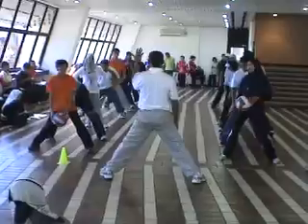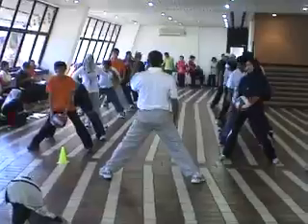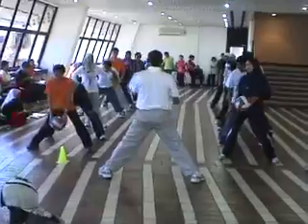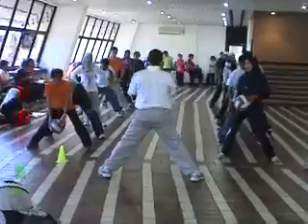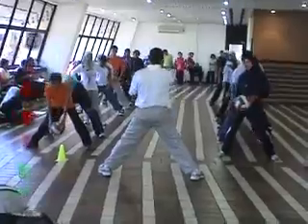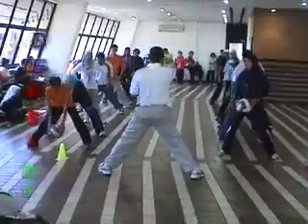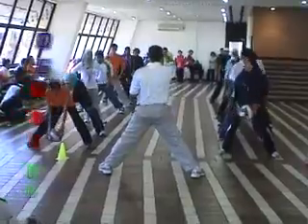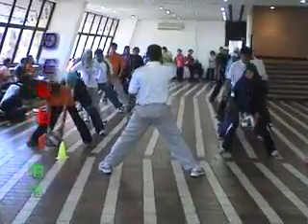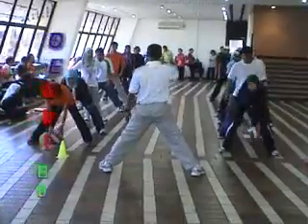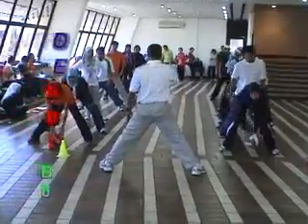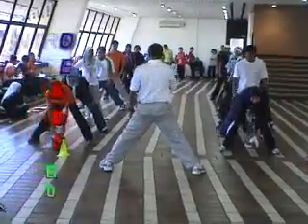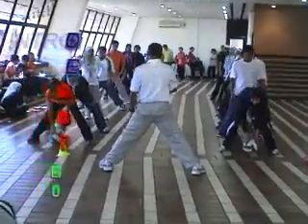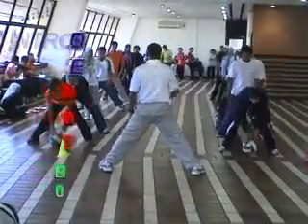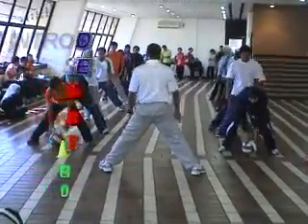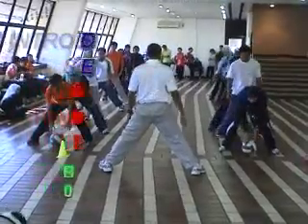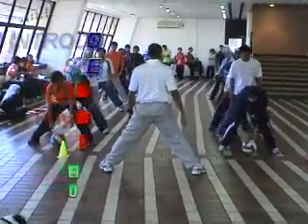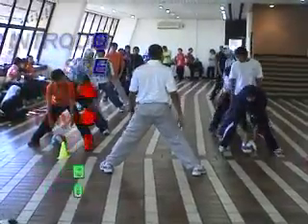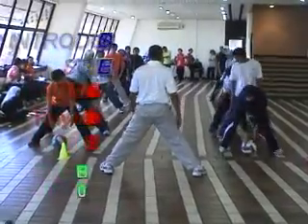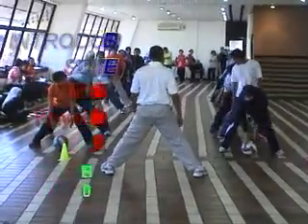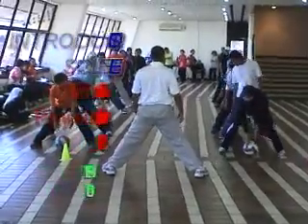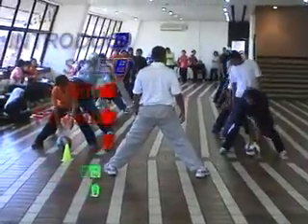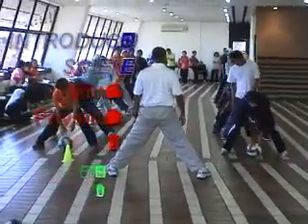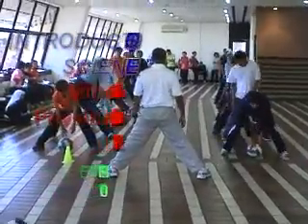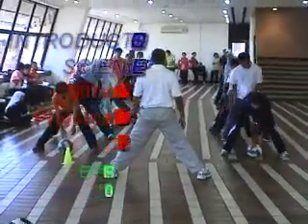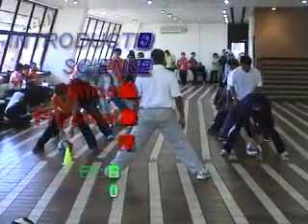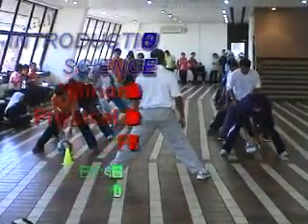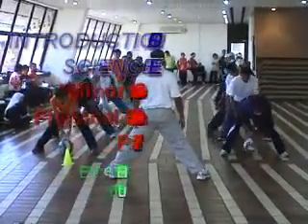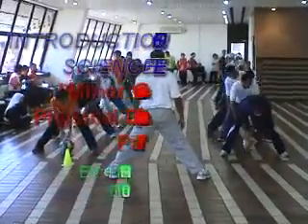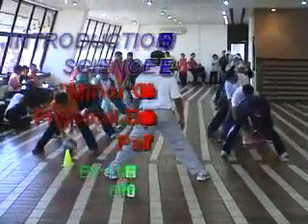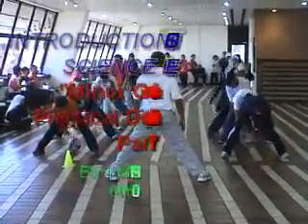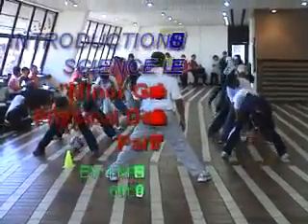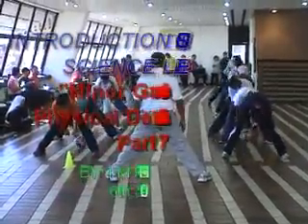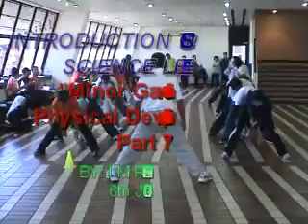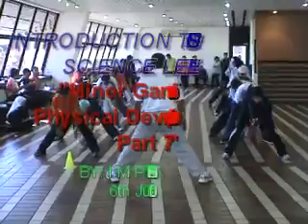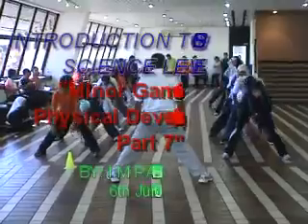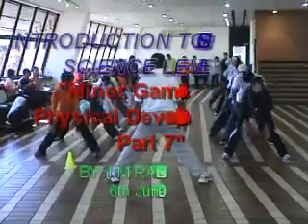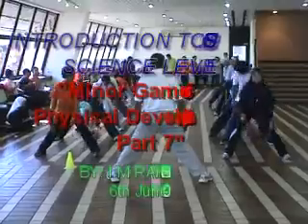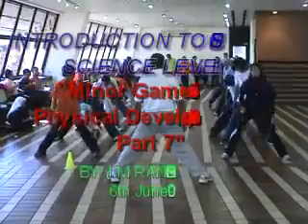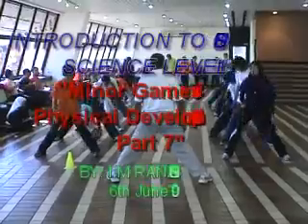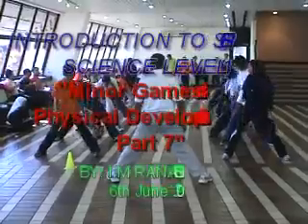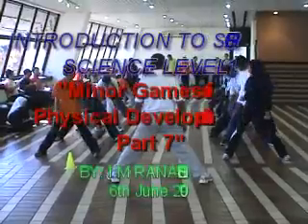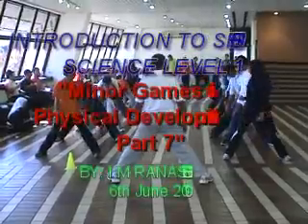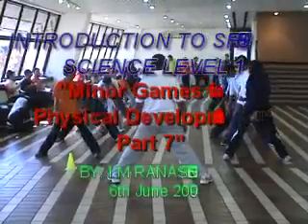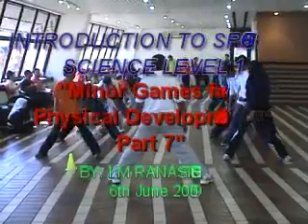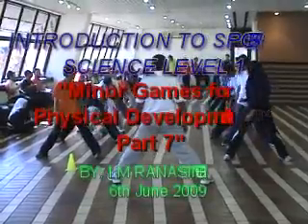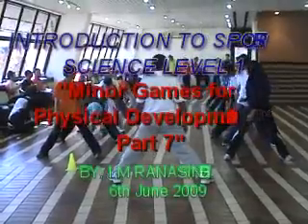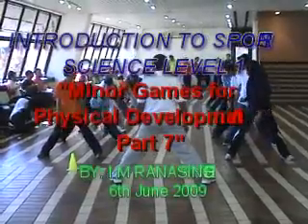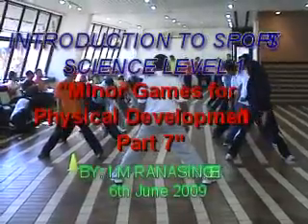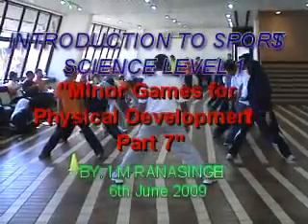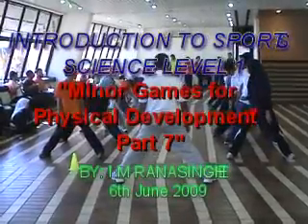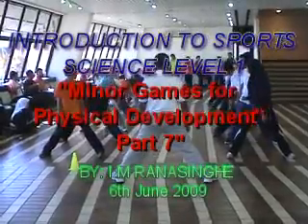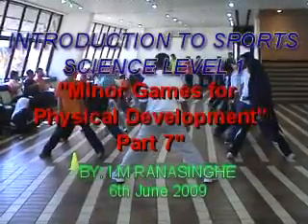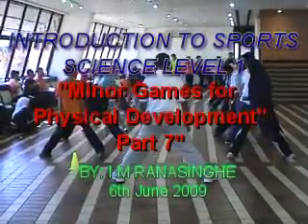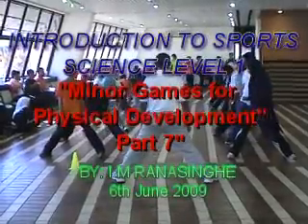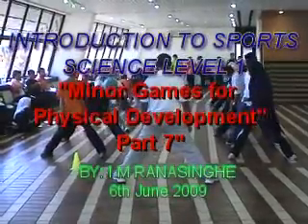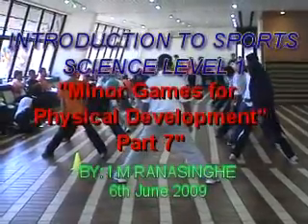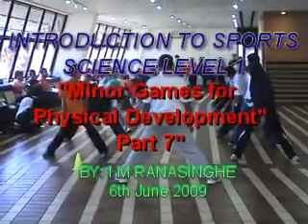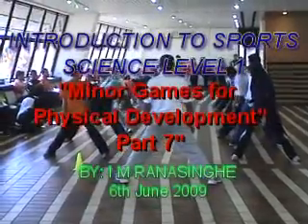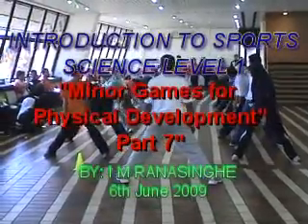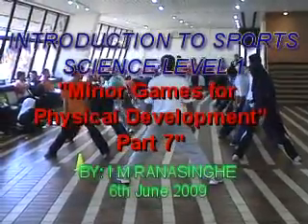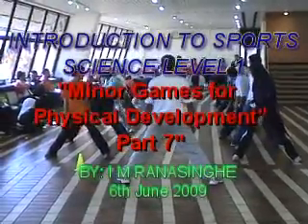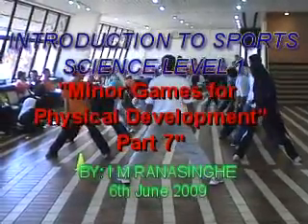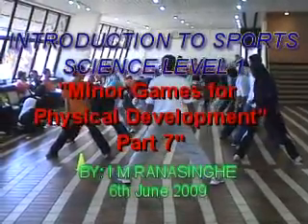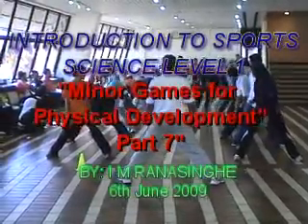Okay, ready, go! Okay, swing, boys, swing!